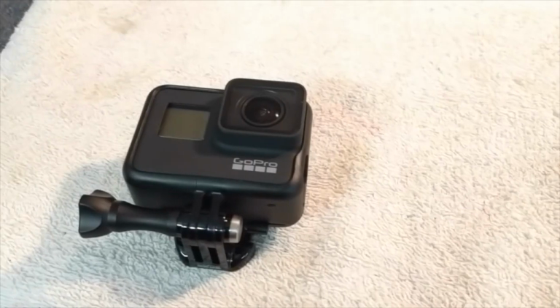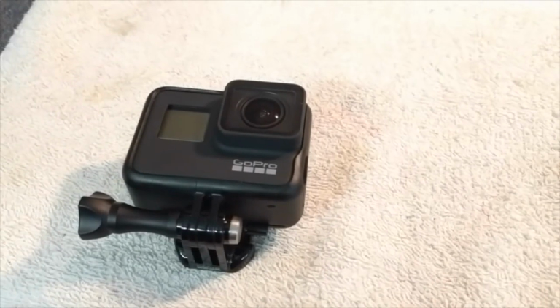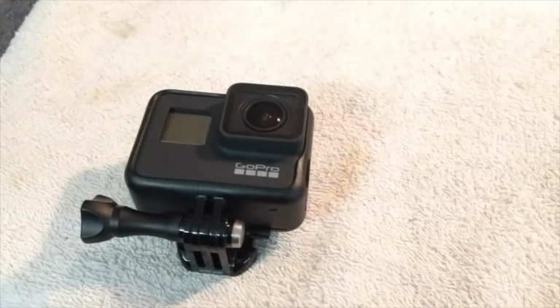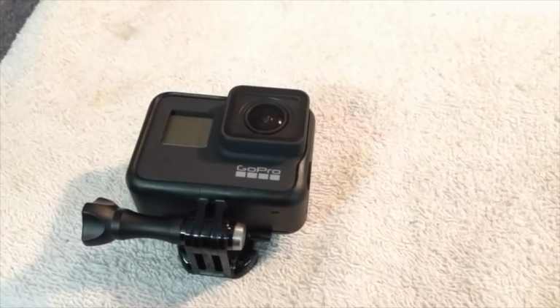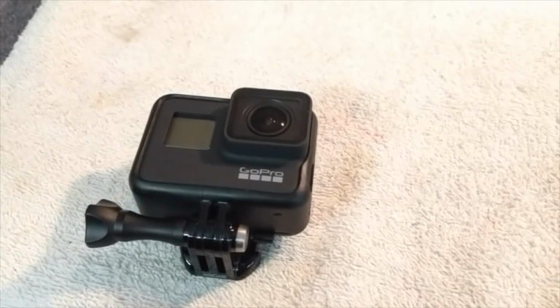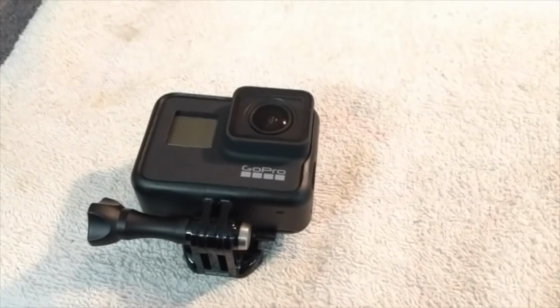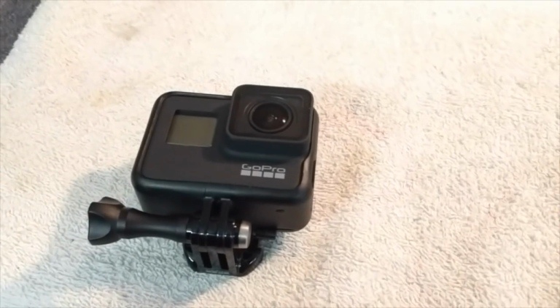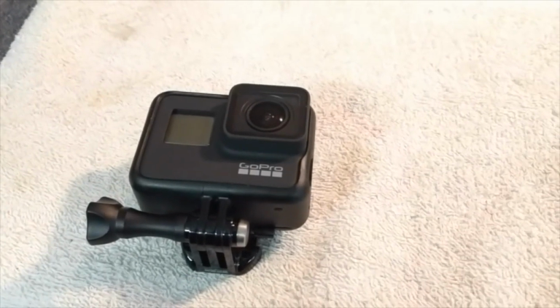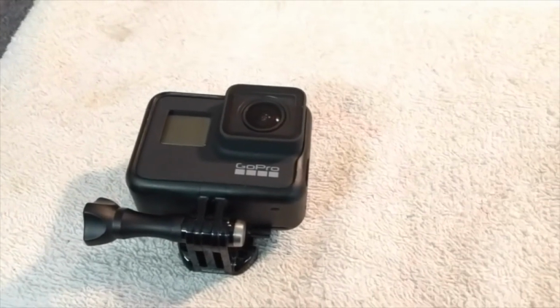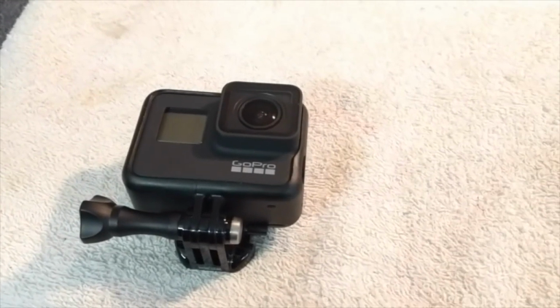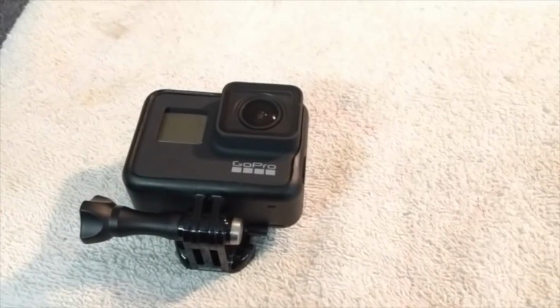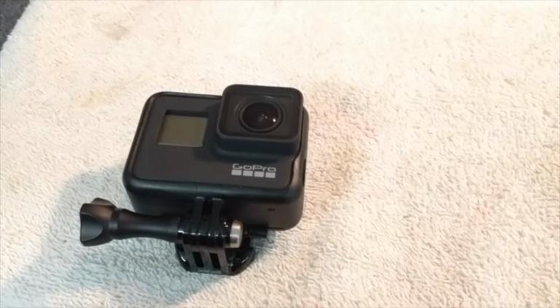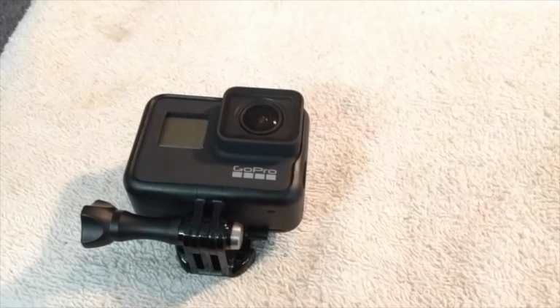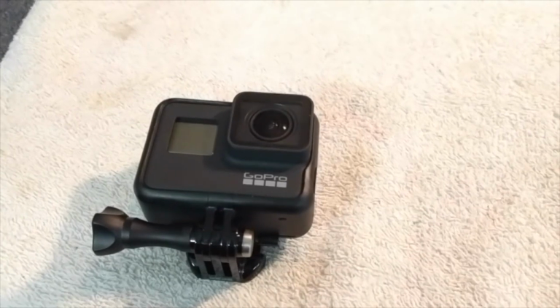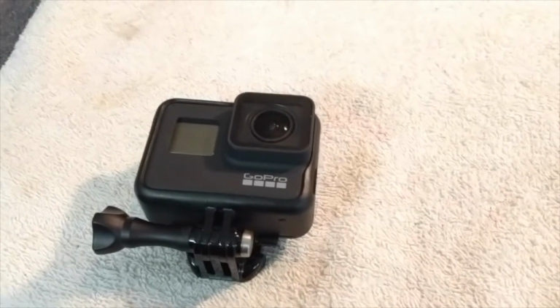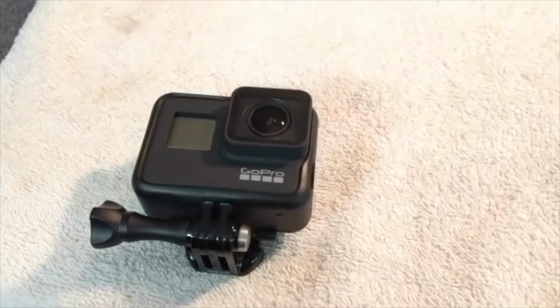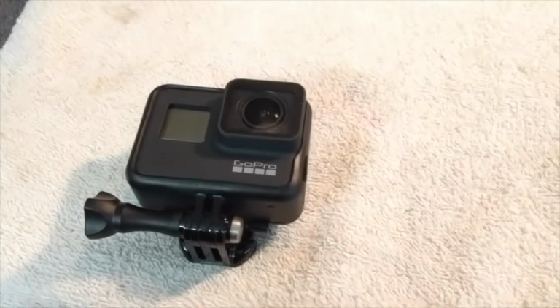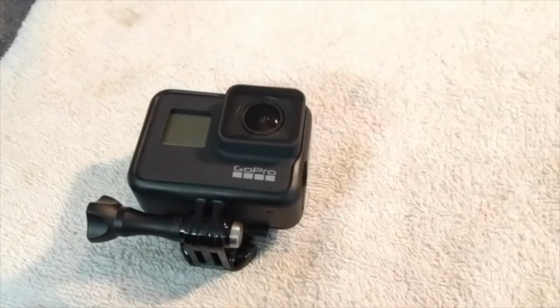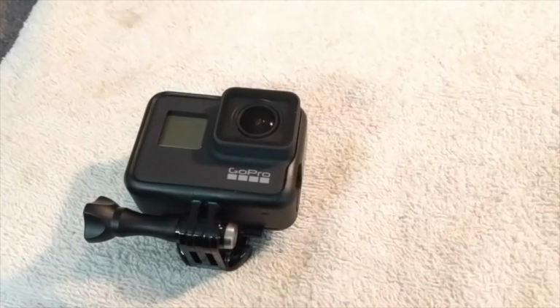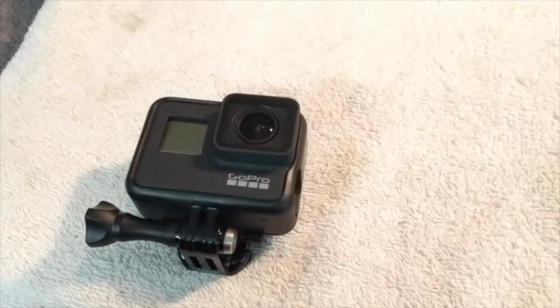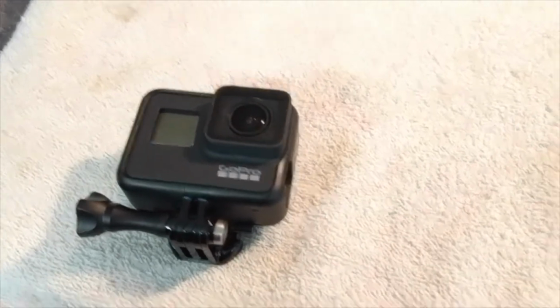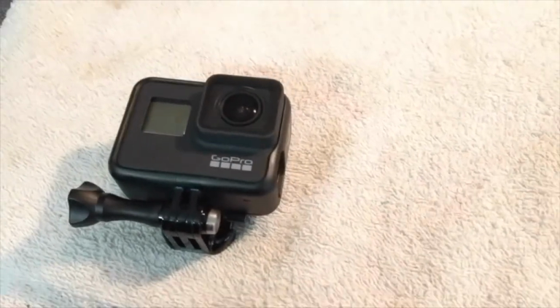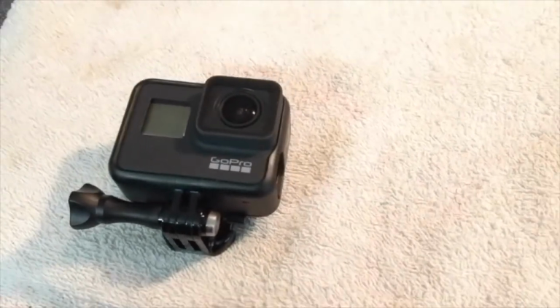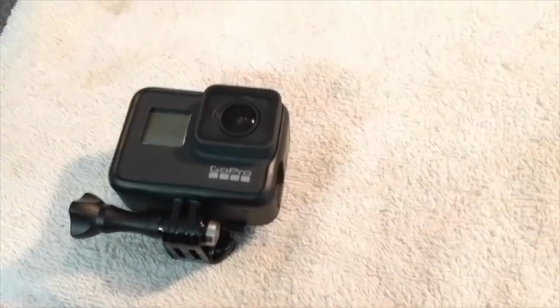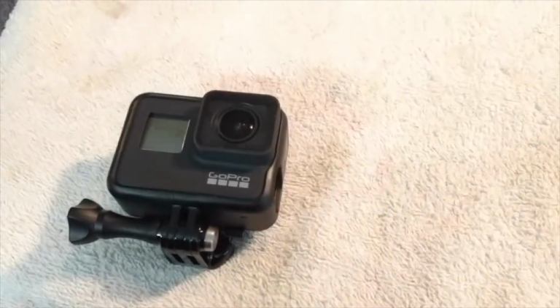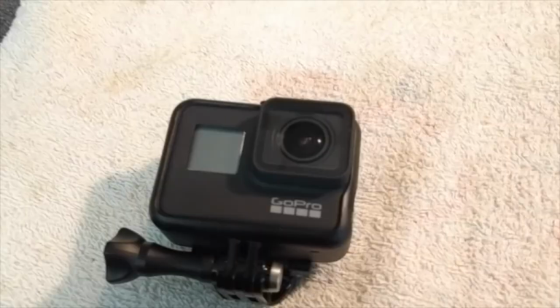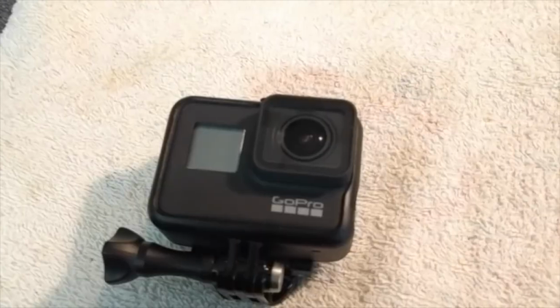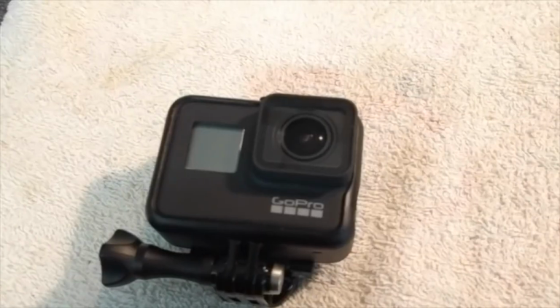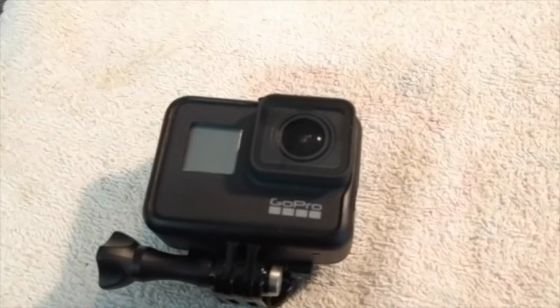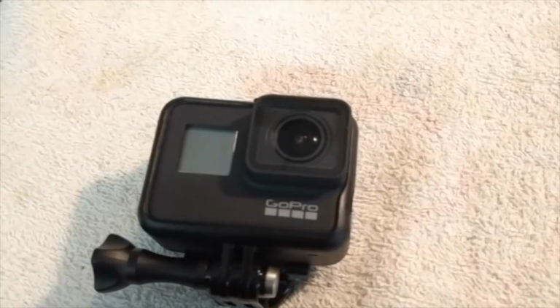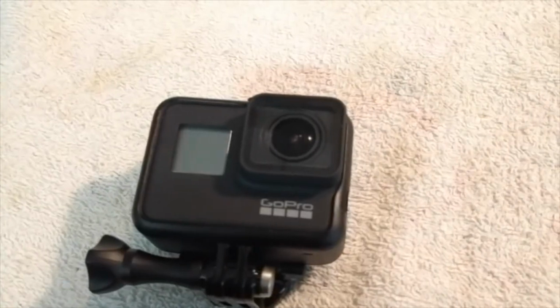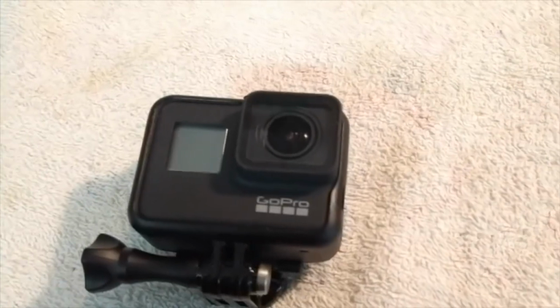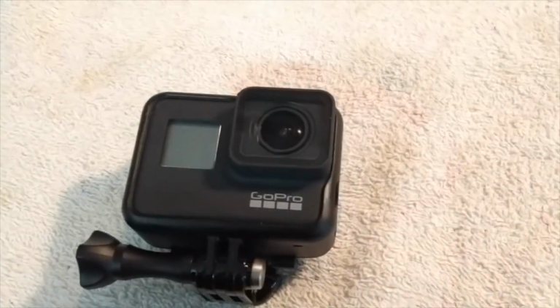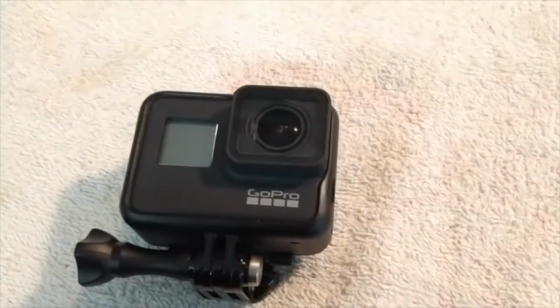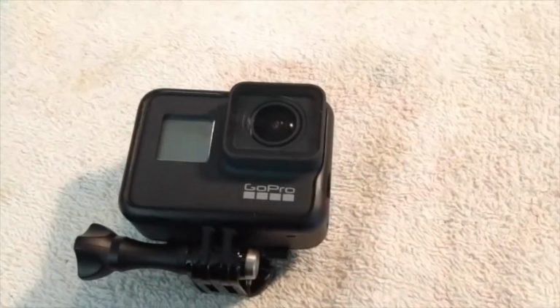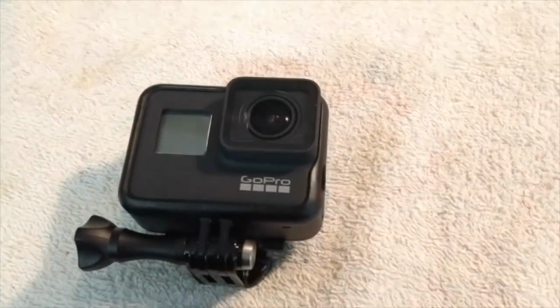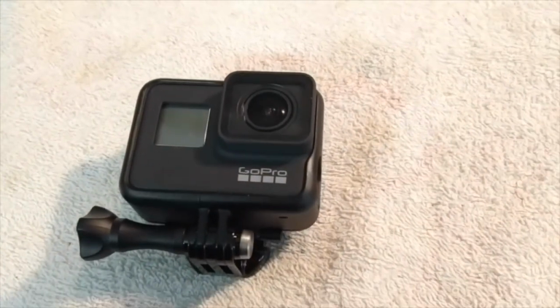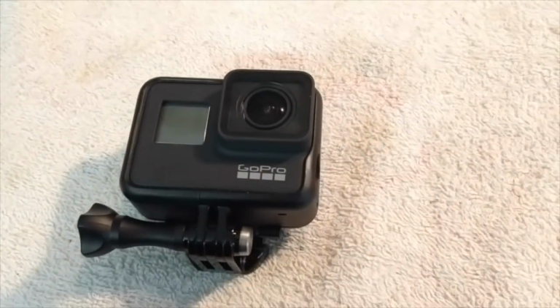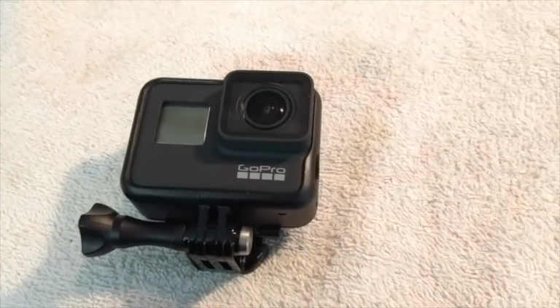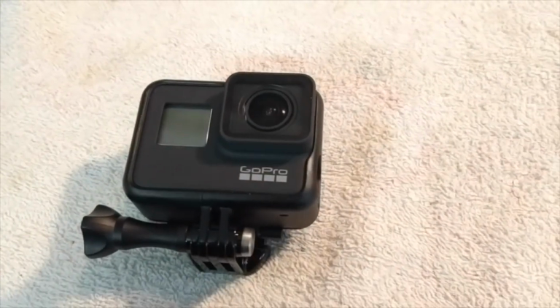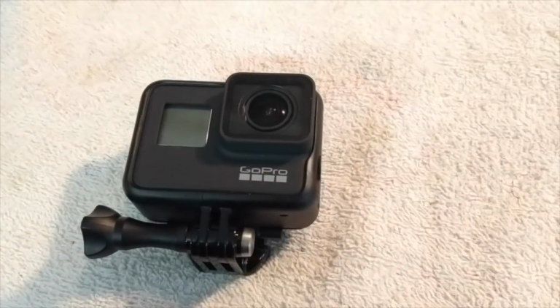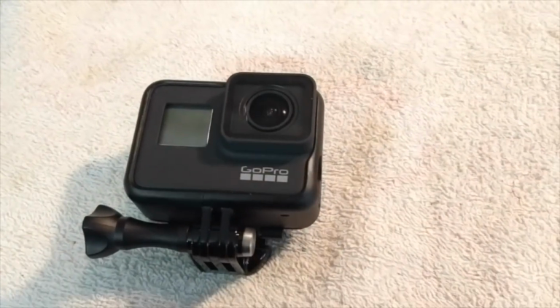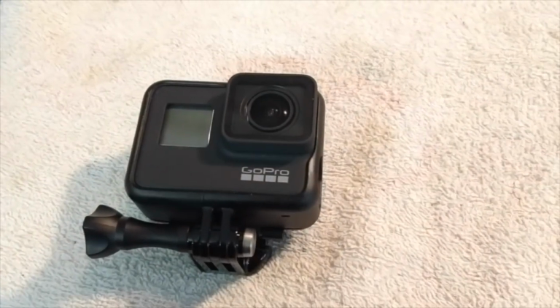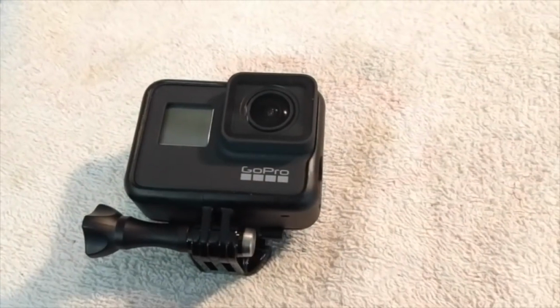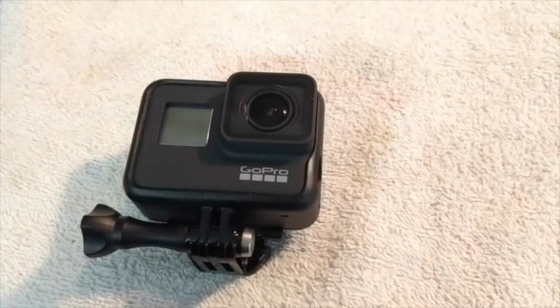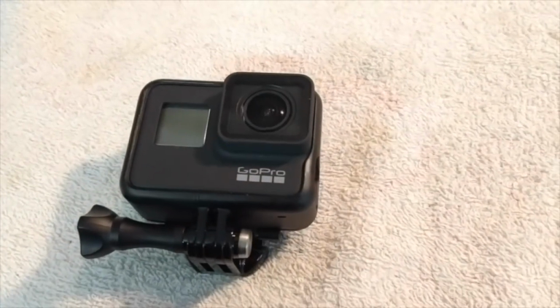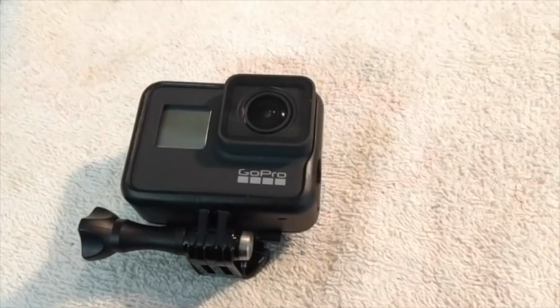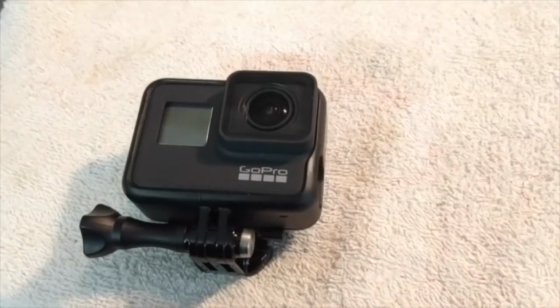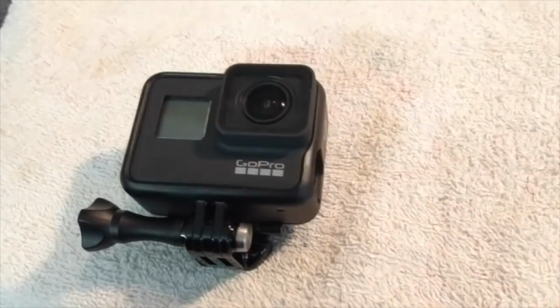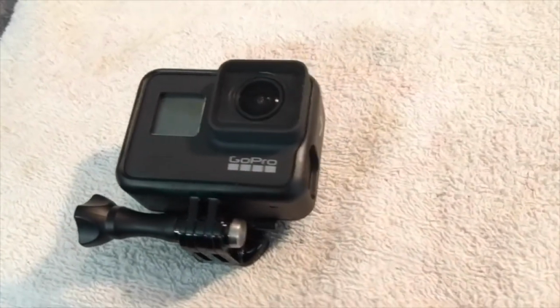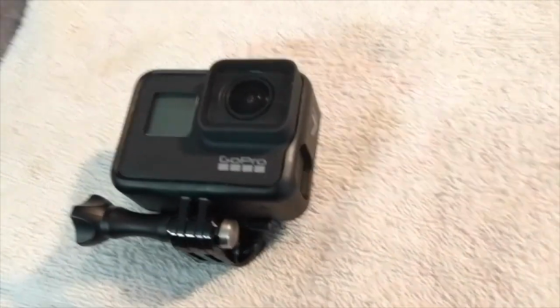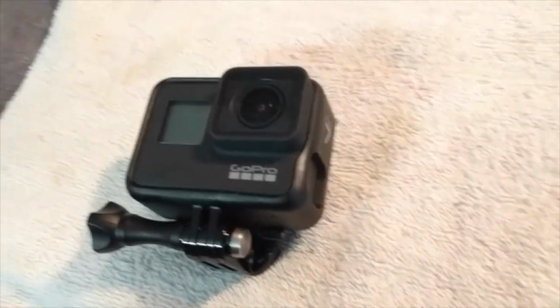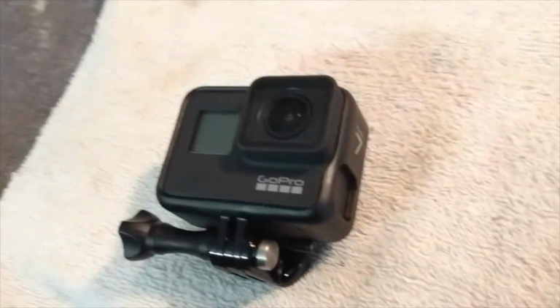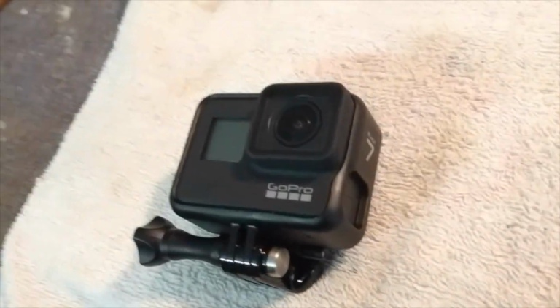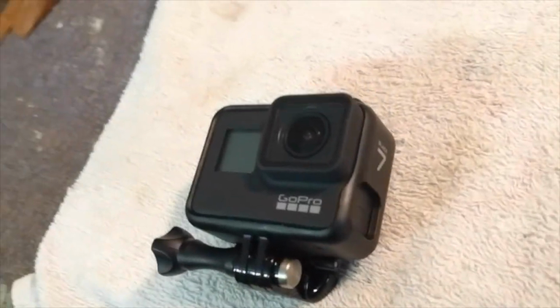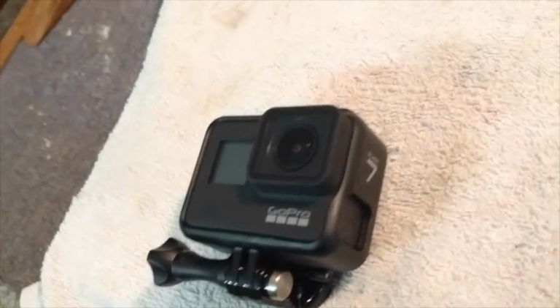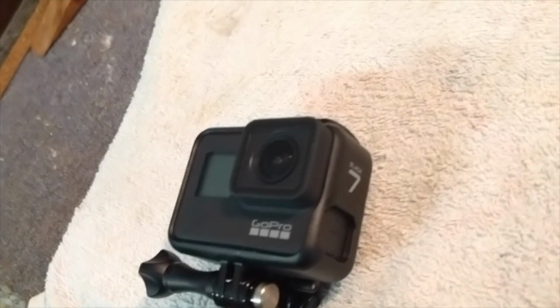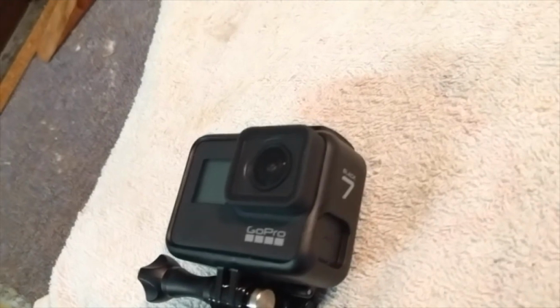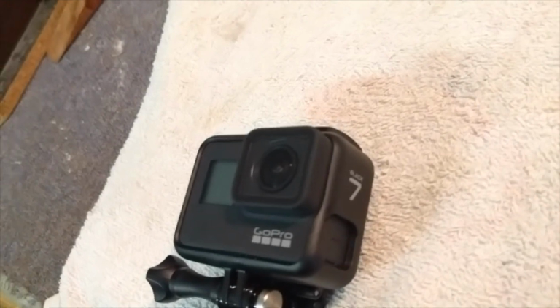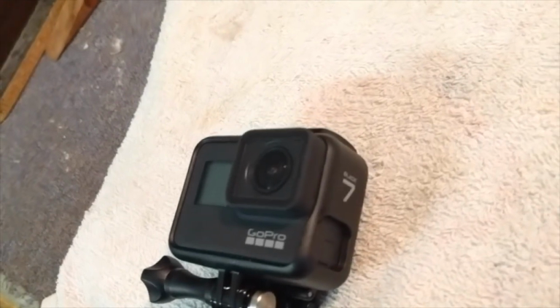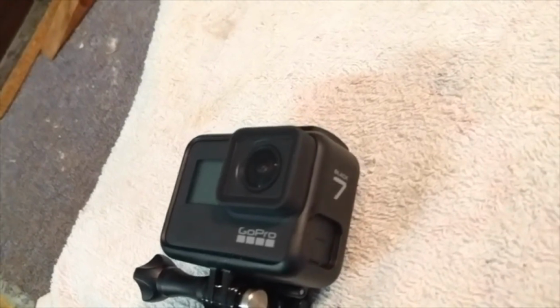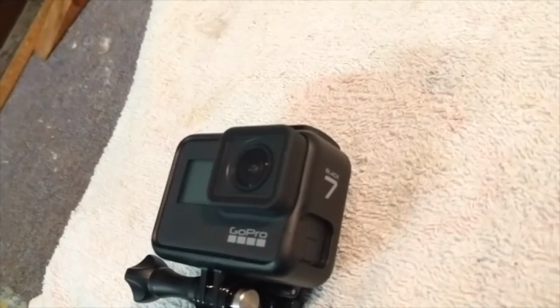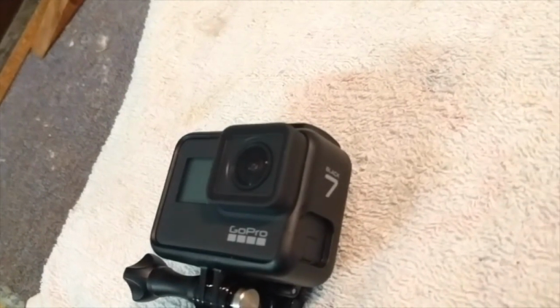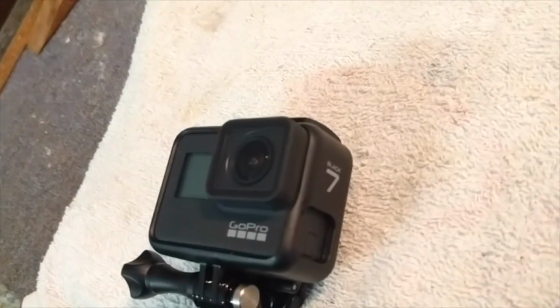Hi all. So like a lot of people with outdoor channels, I've got a new GoPro — it's a Hero 7.